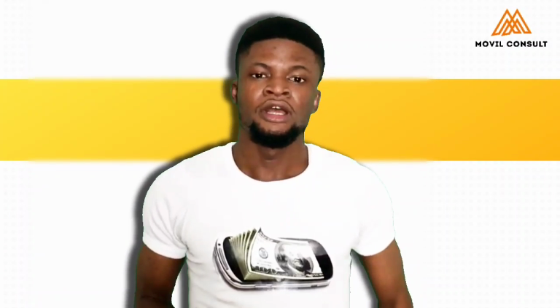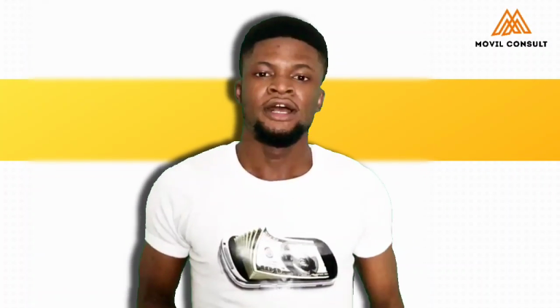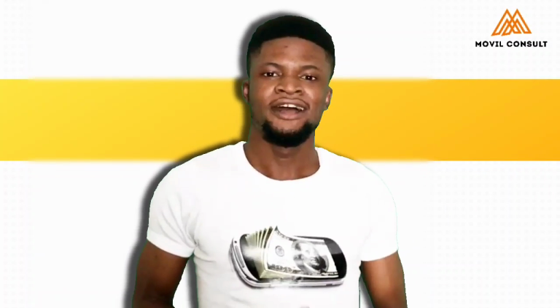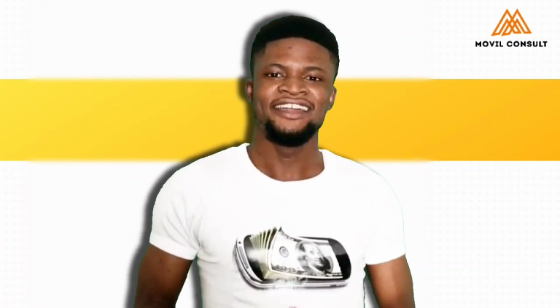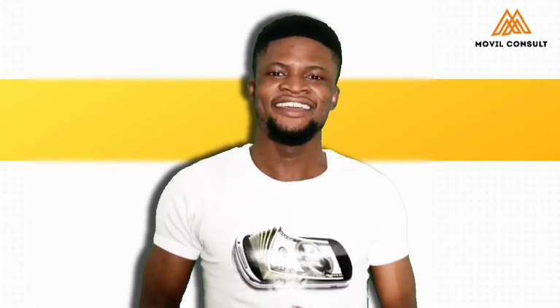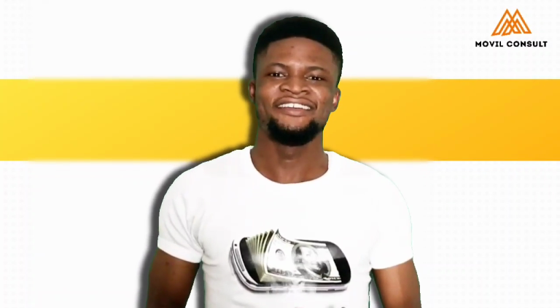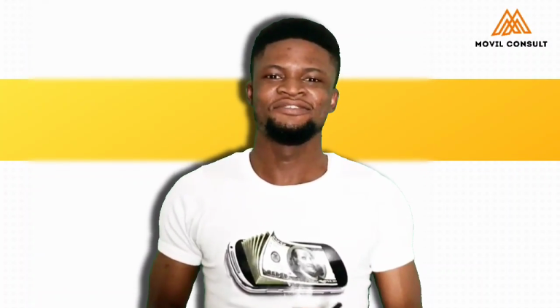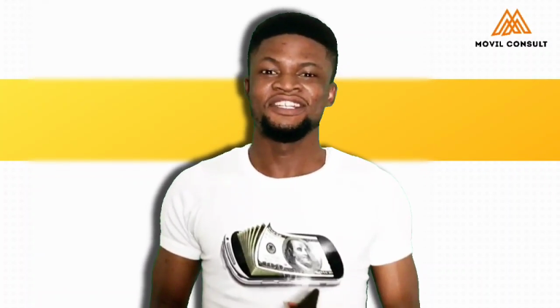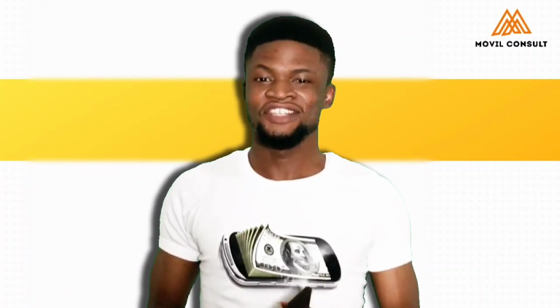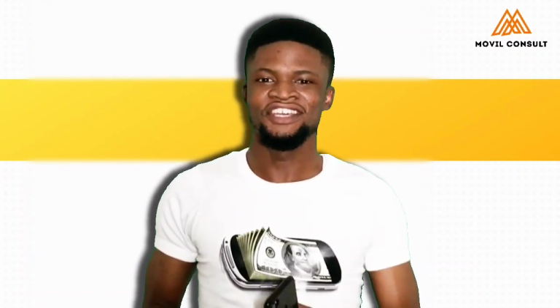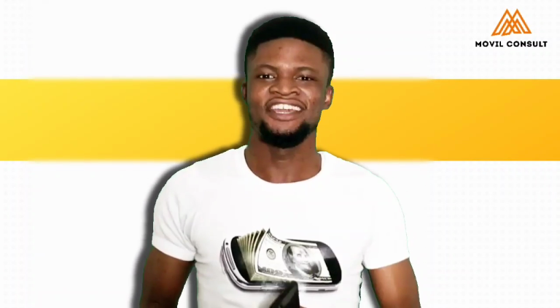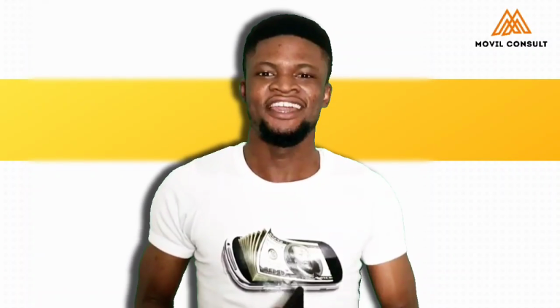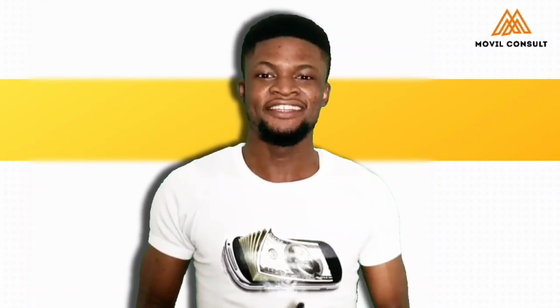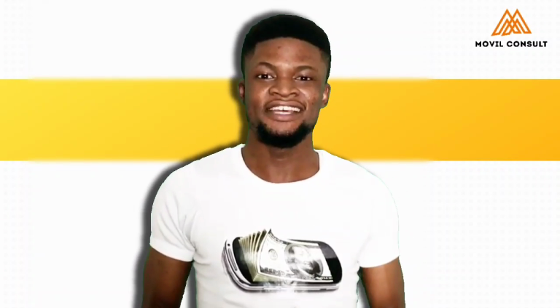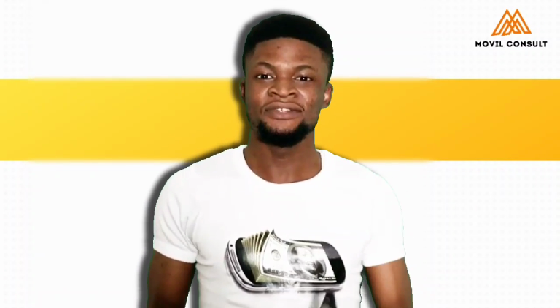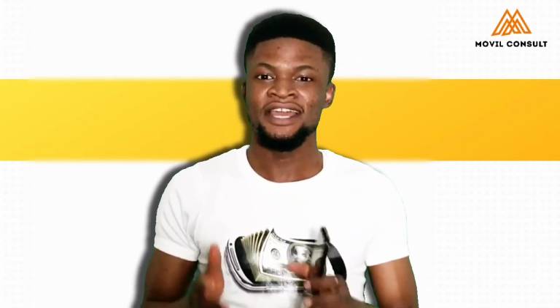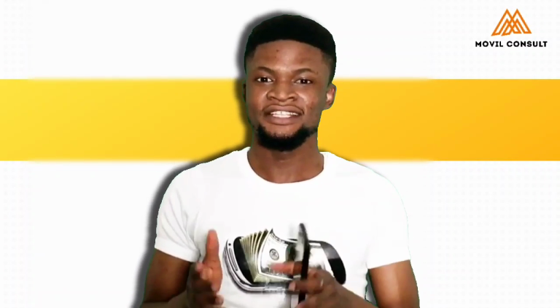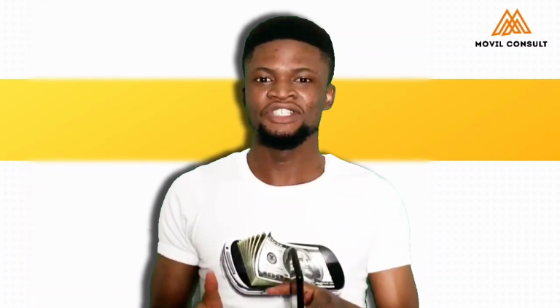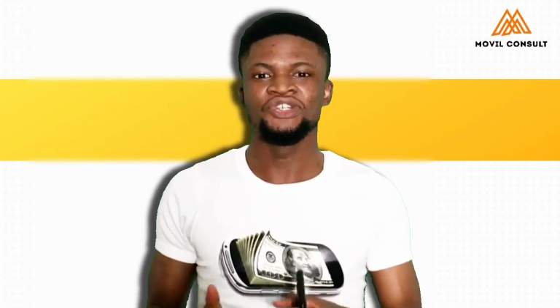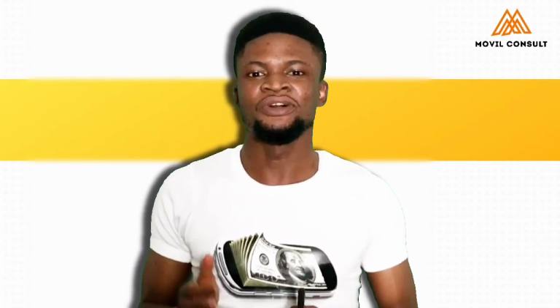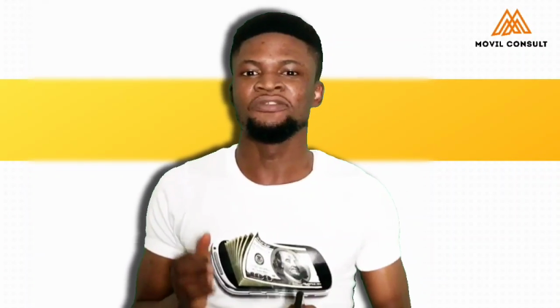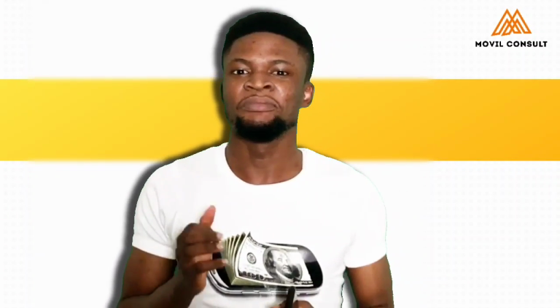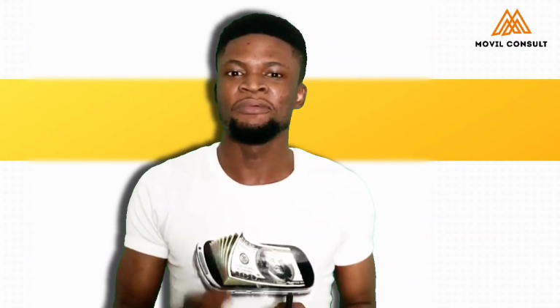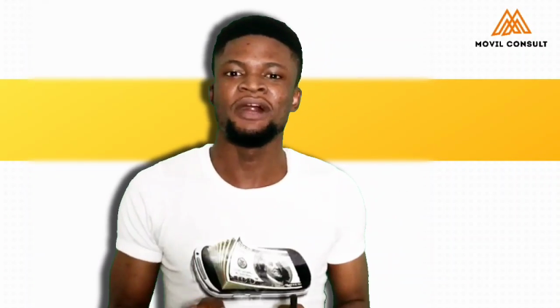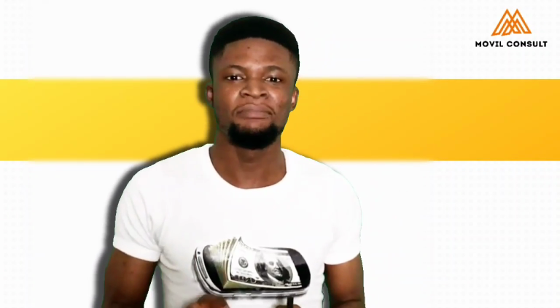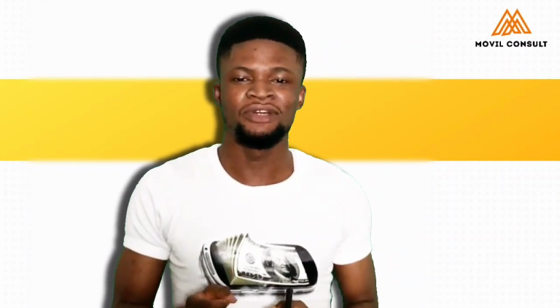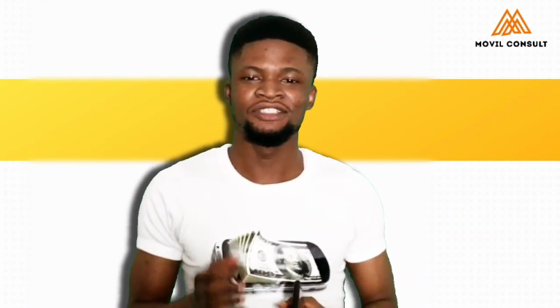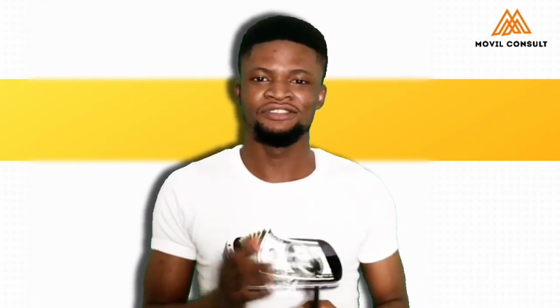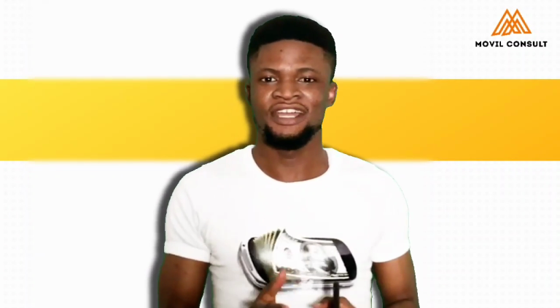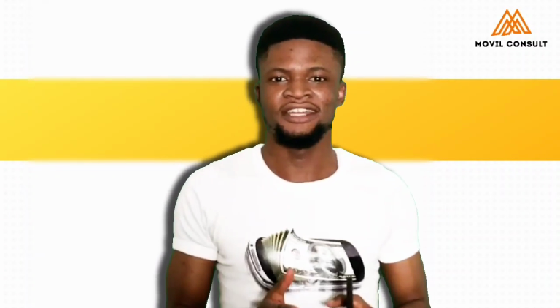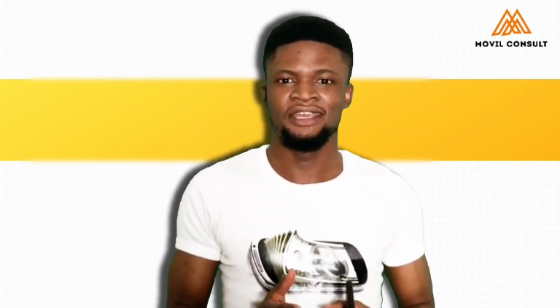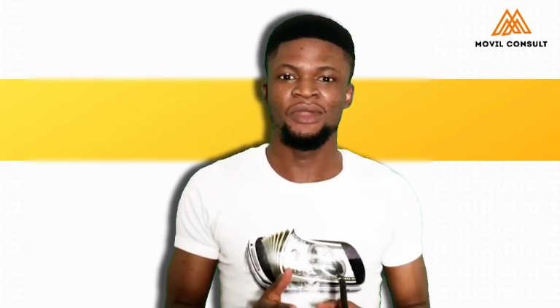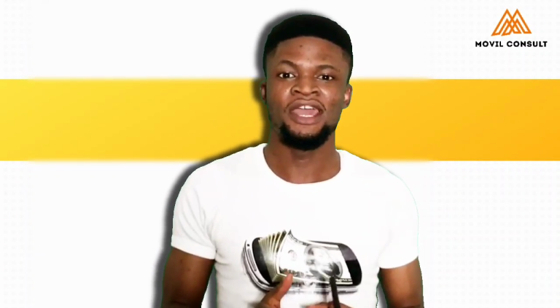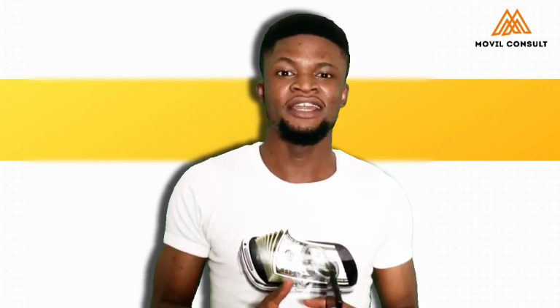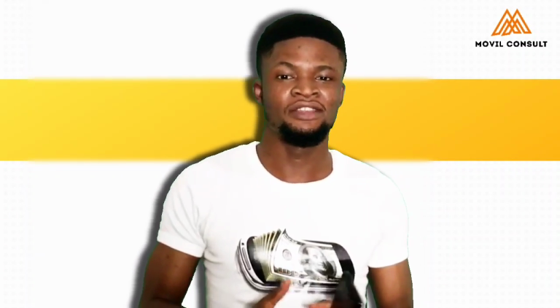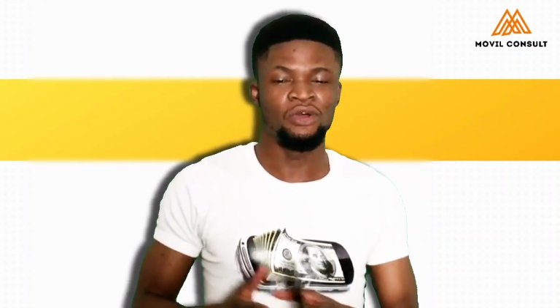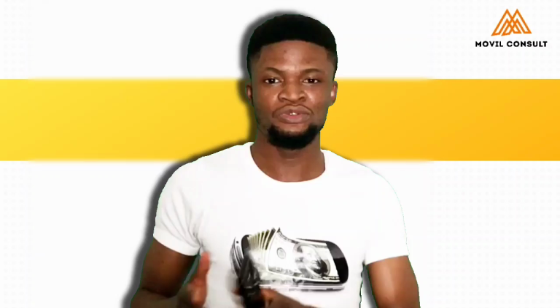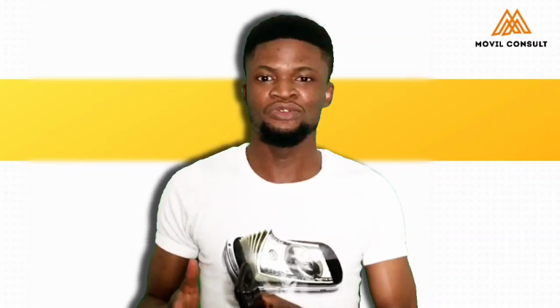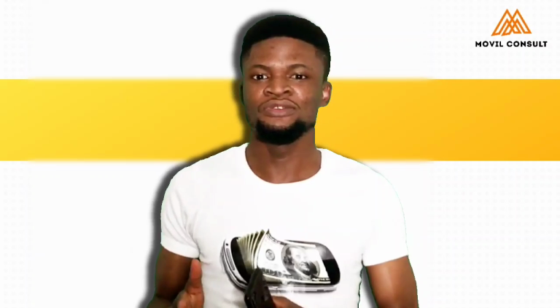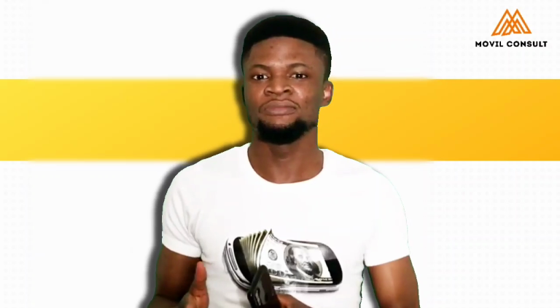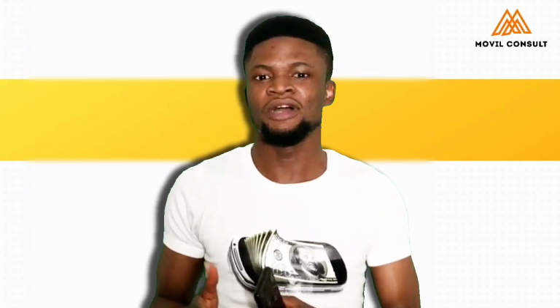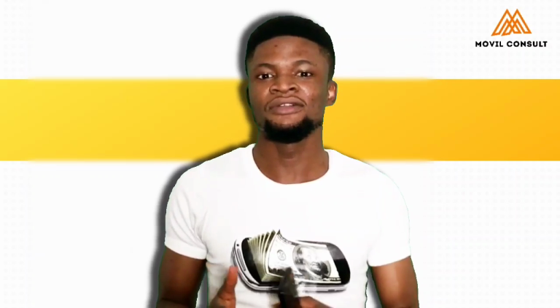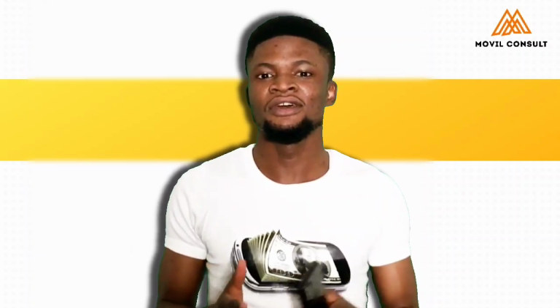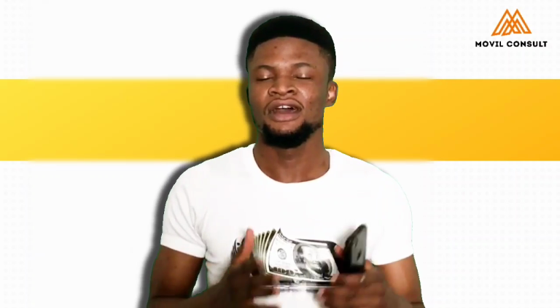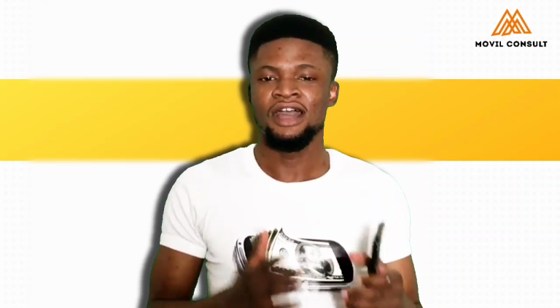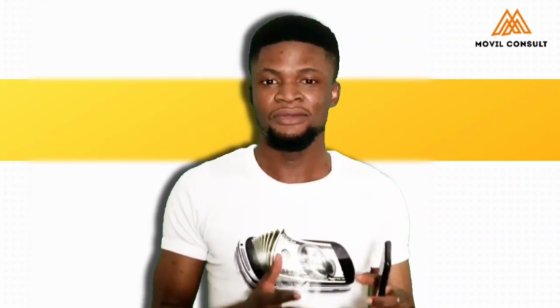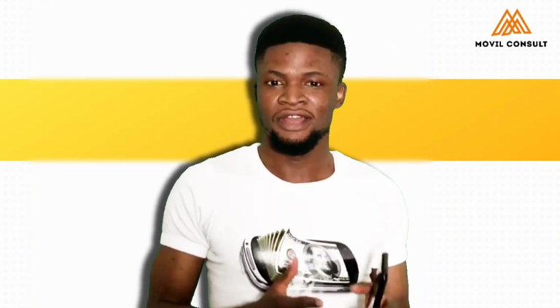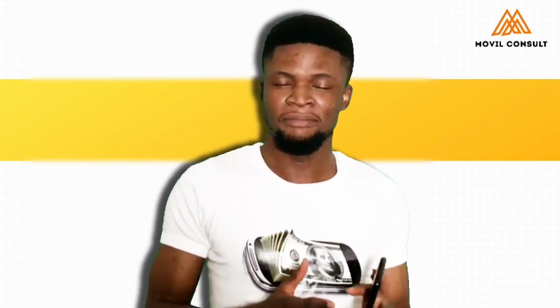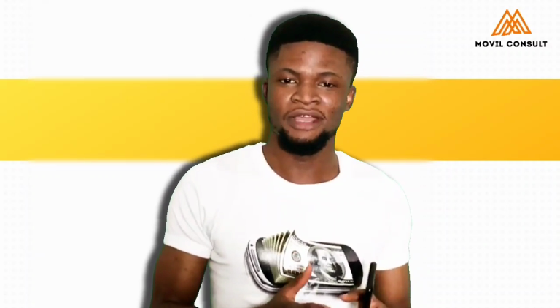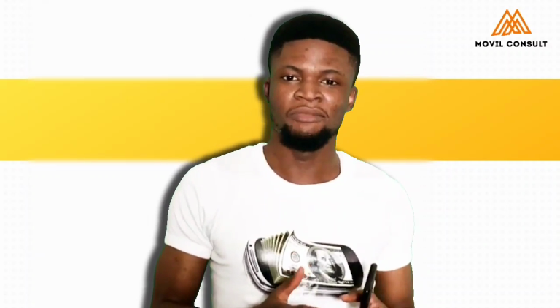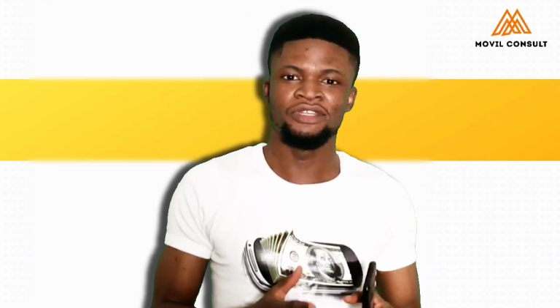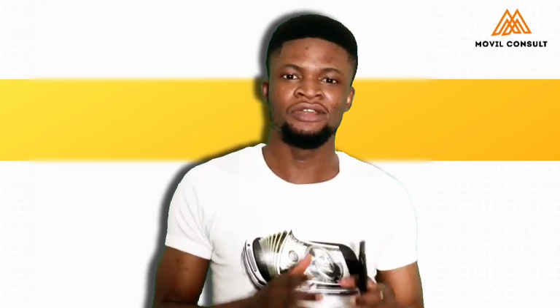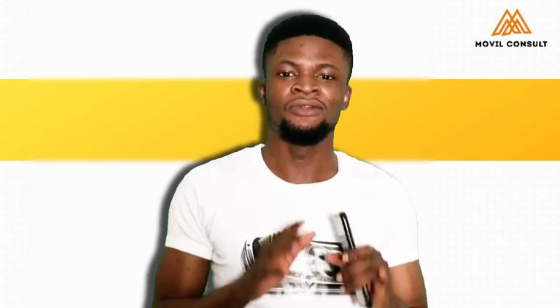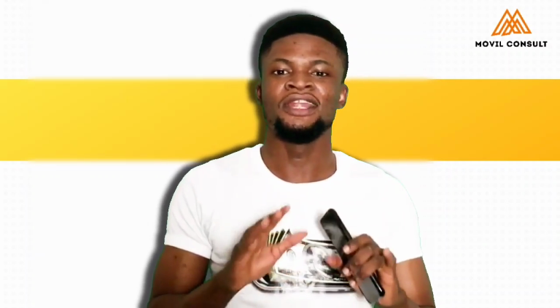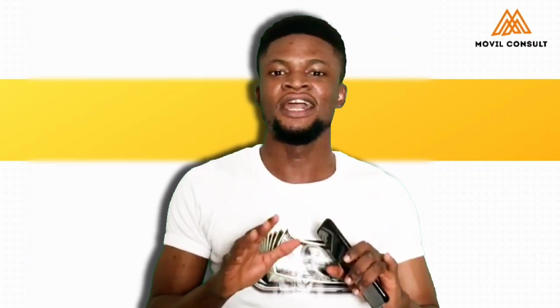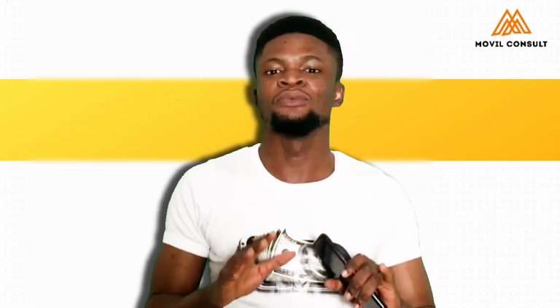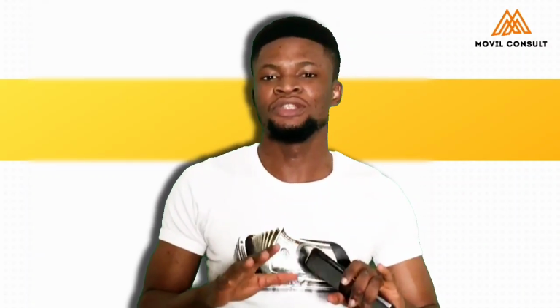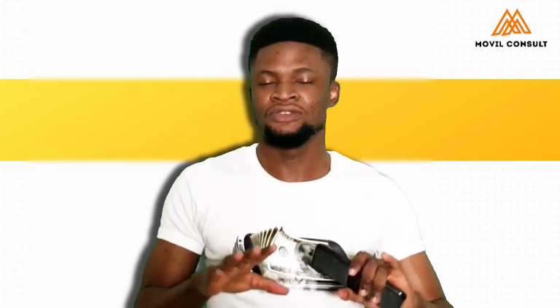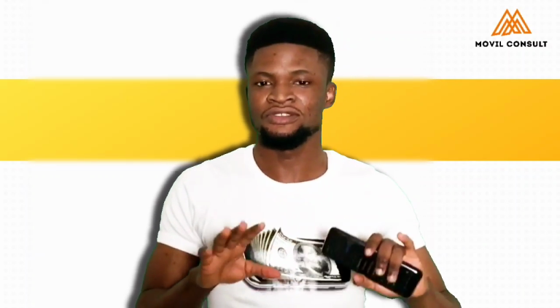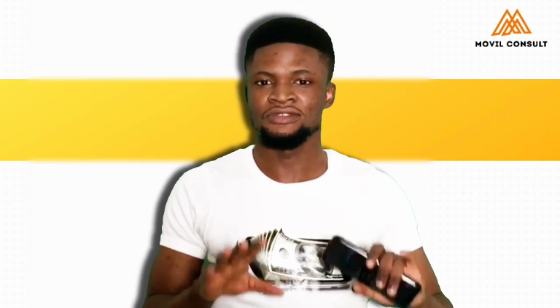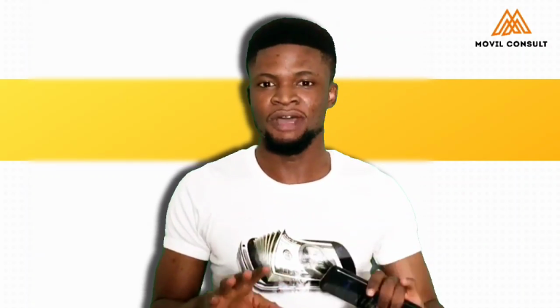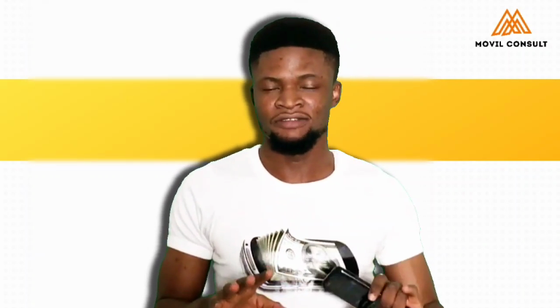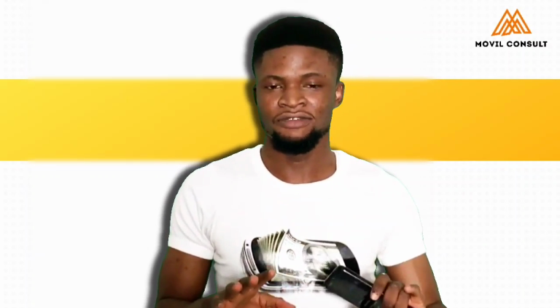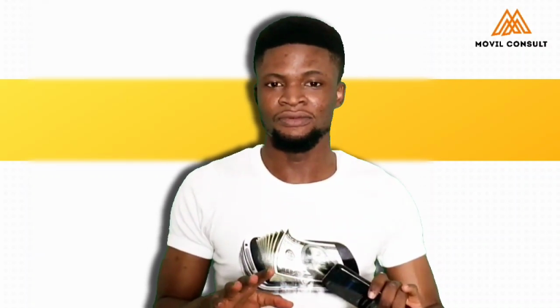Hi there, Frederick here. It's another edition of Mobile Money Friday where I talk to you about how you can make money online with your smartphone.